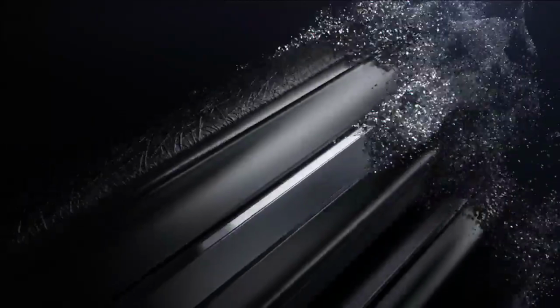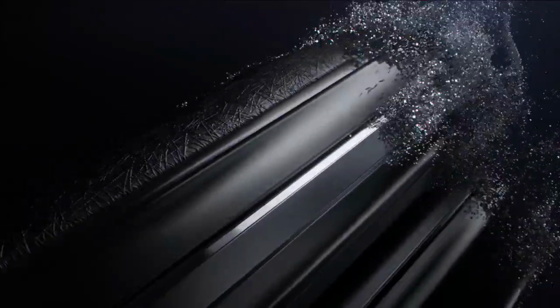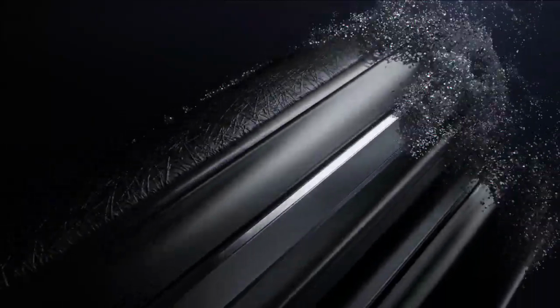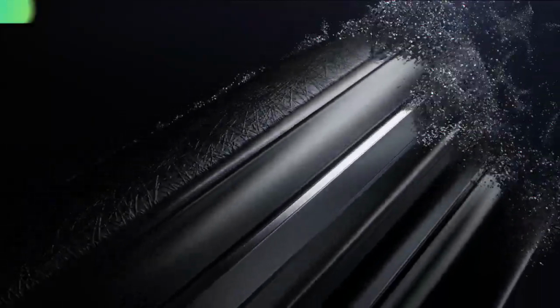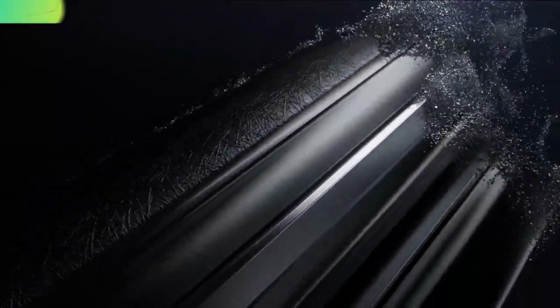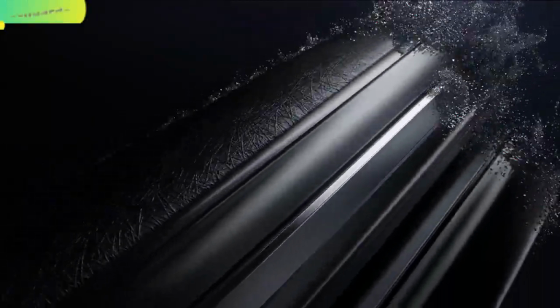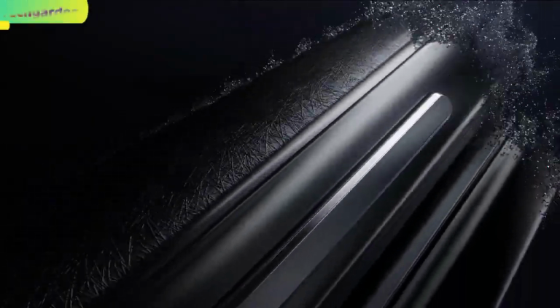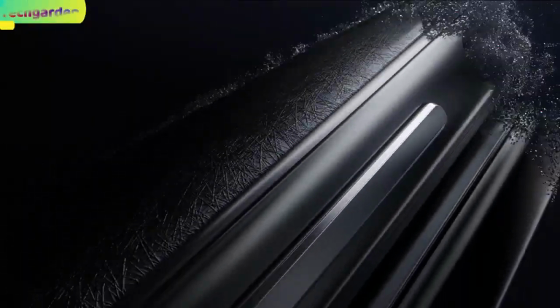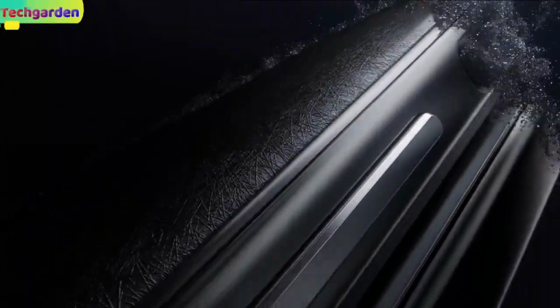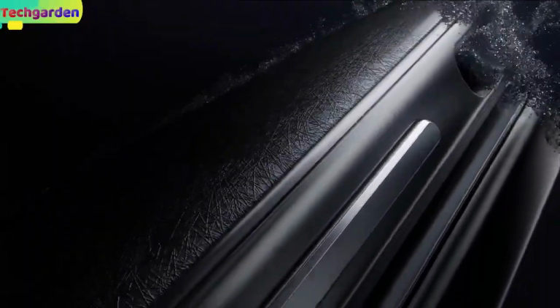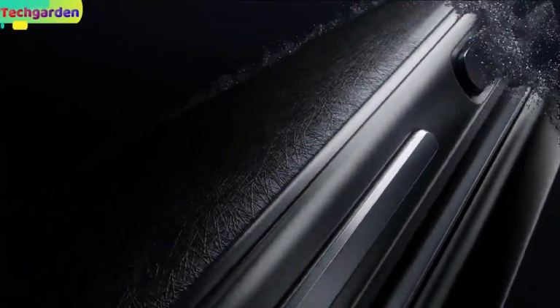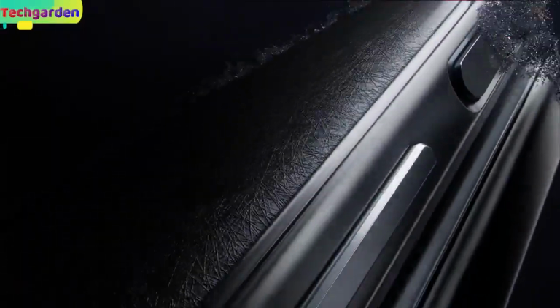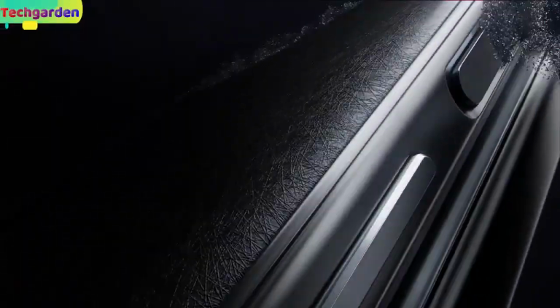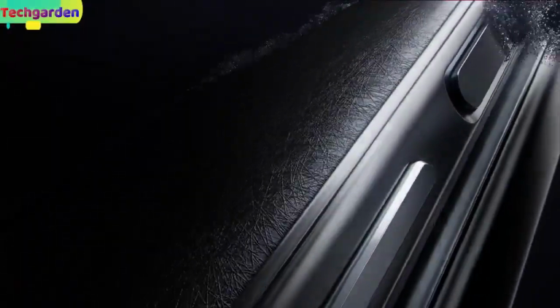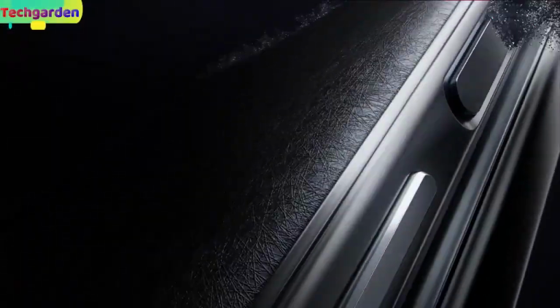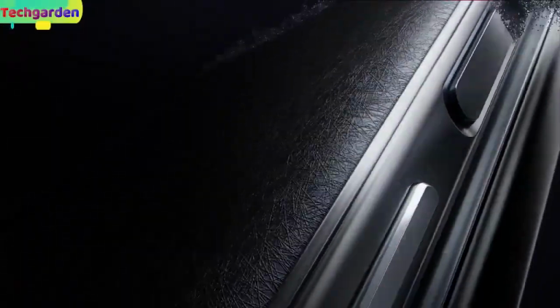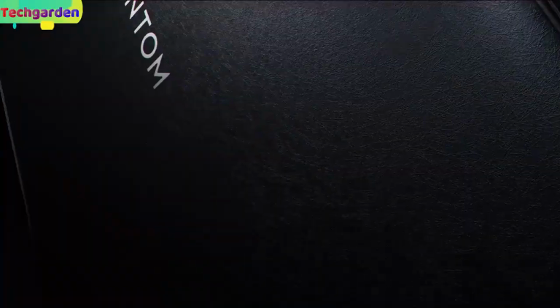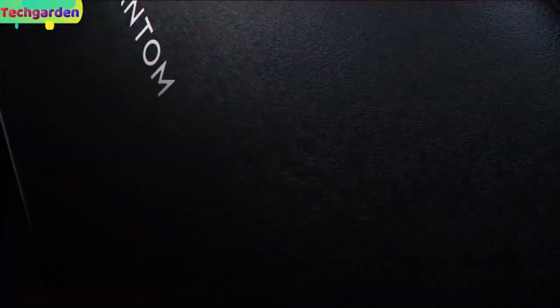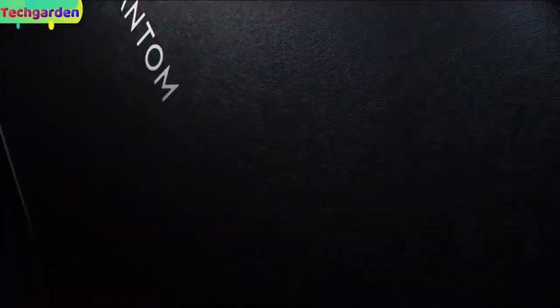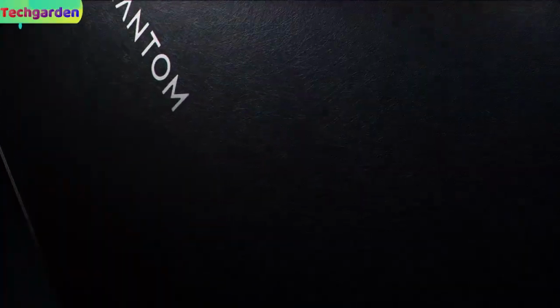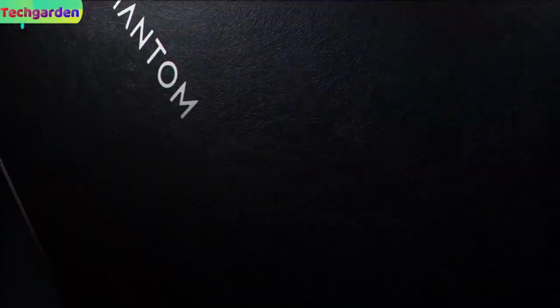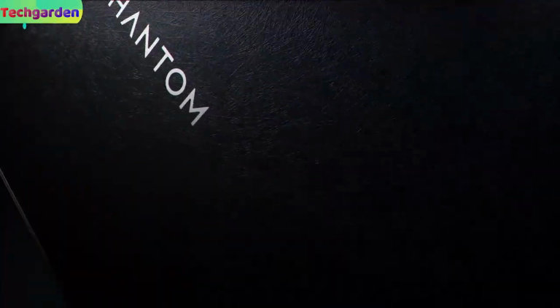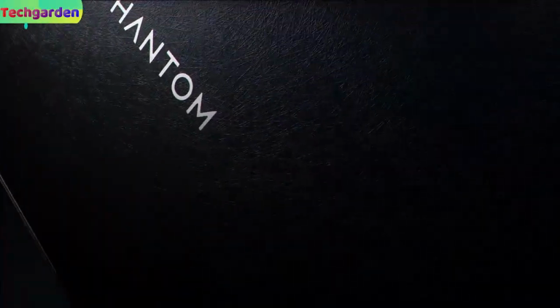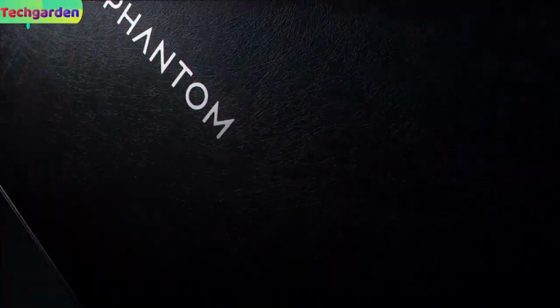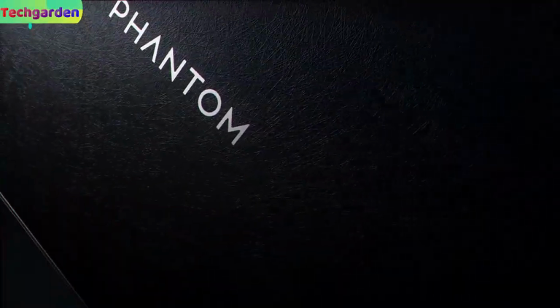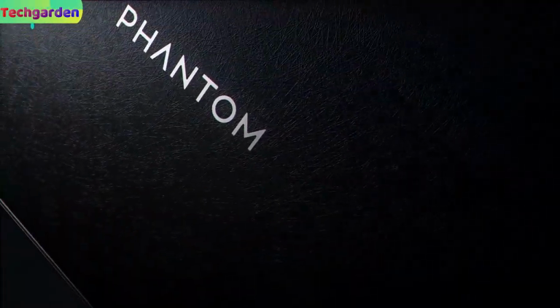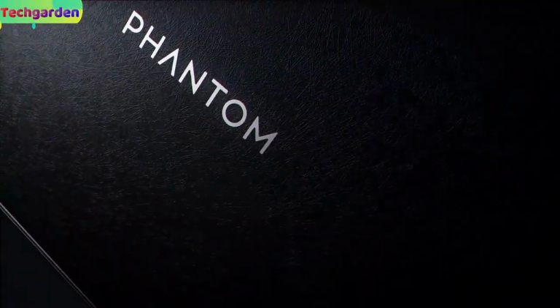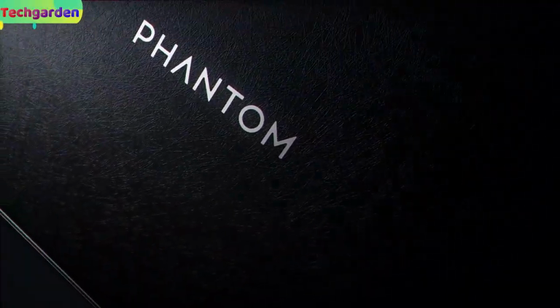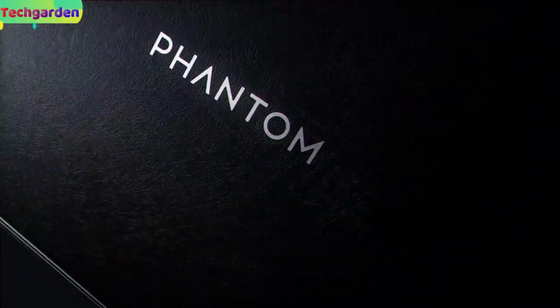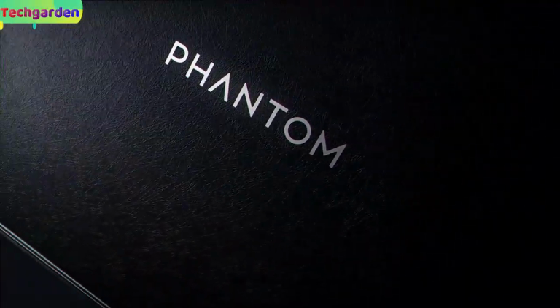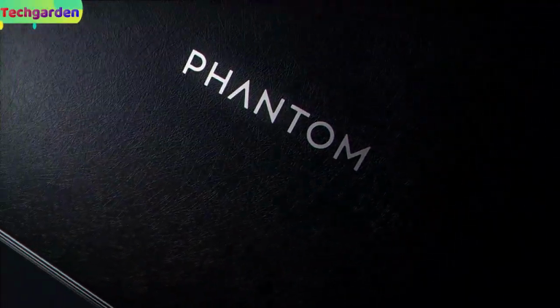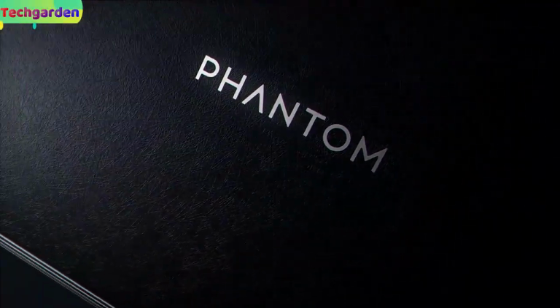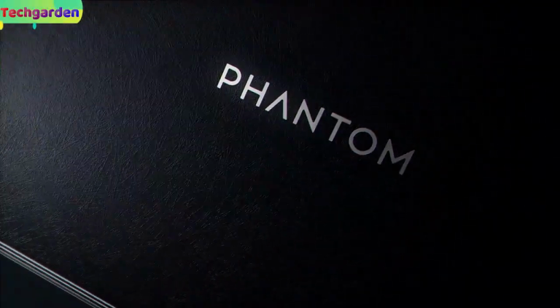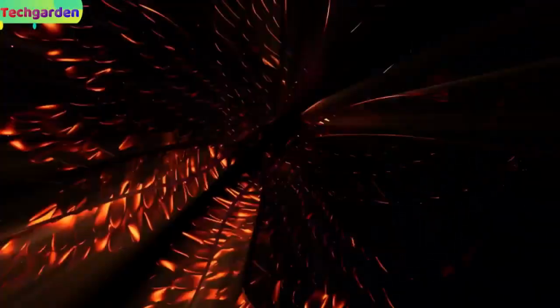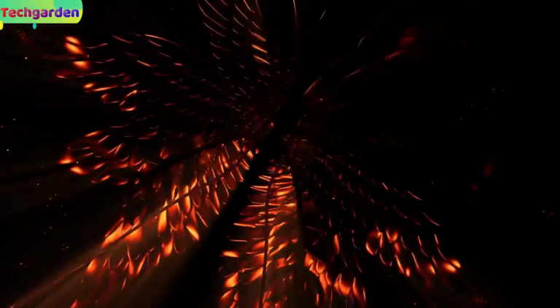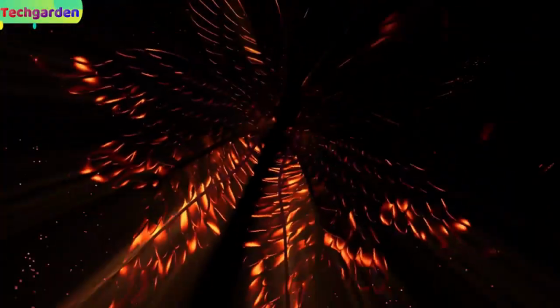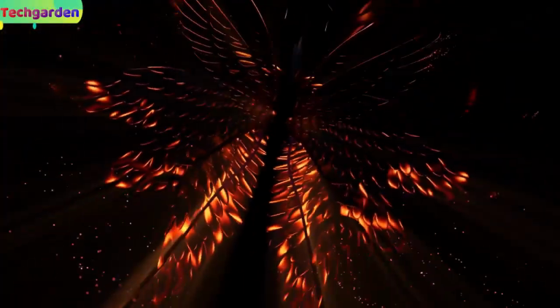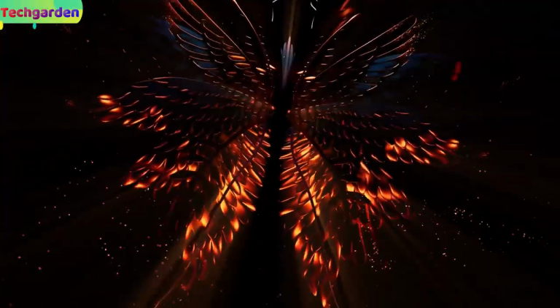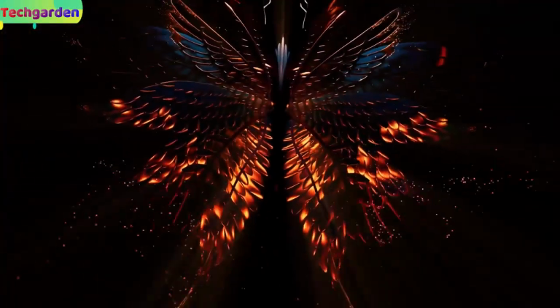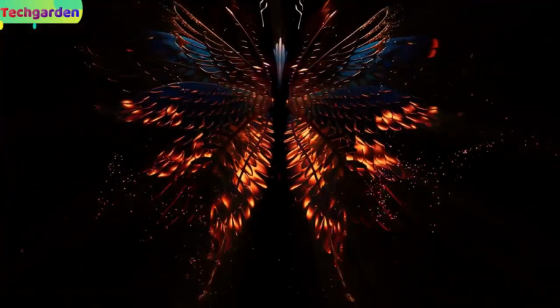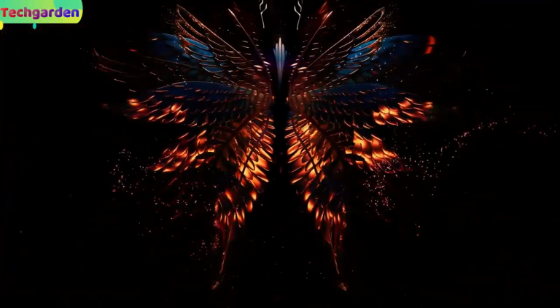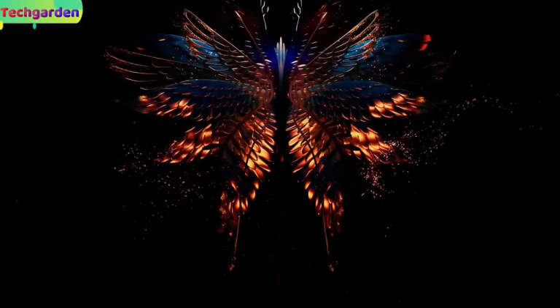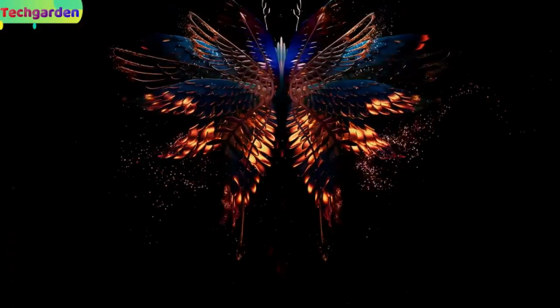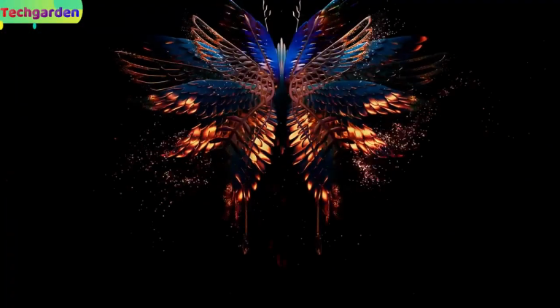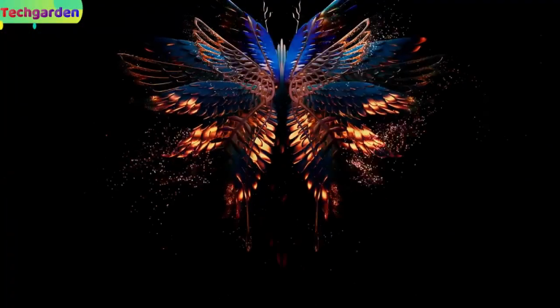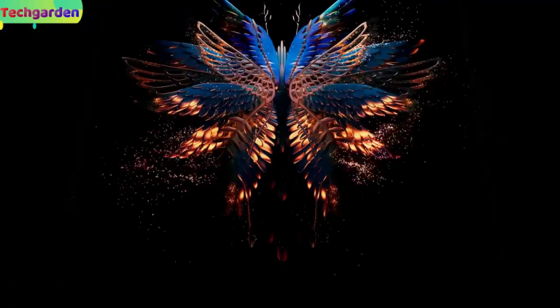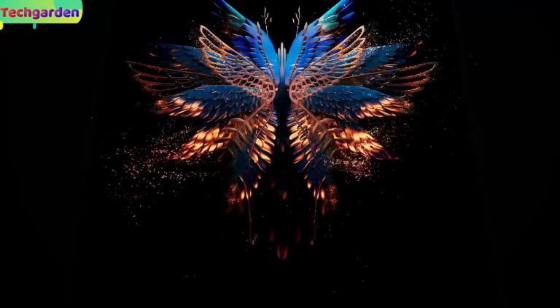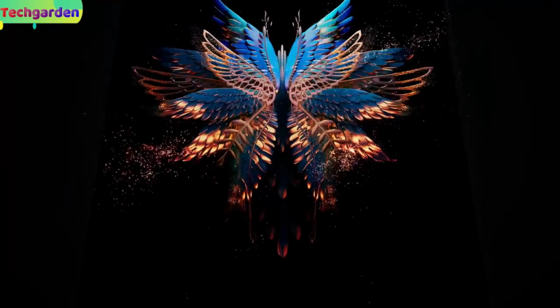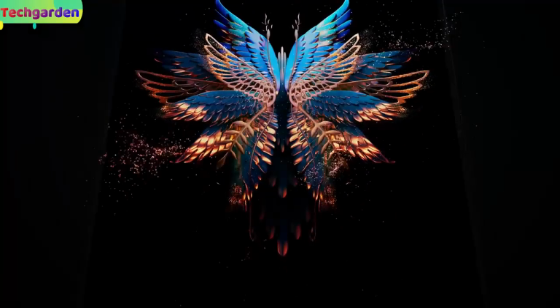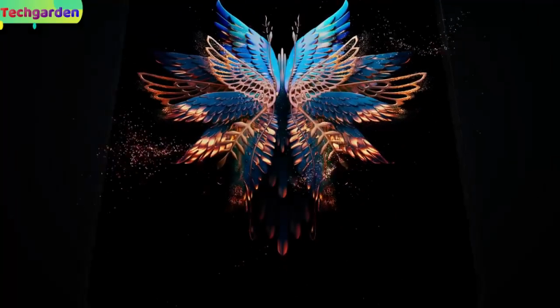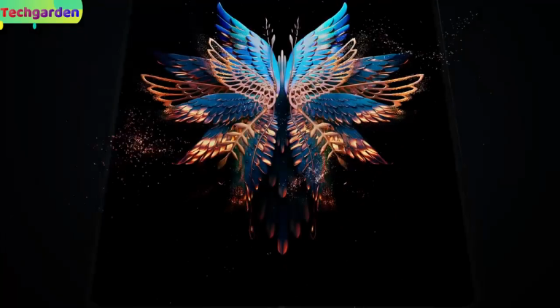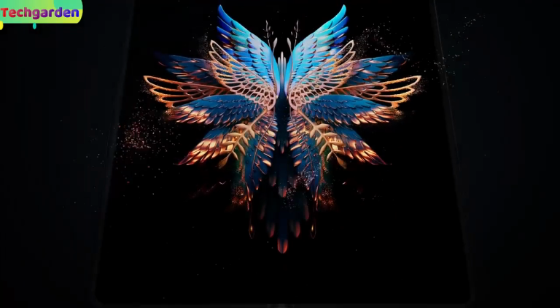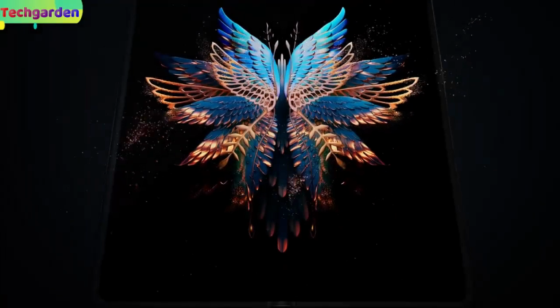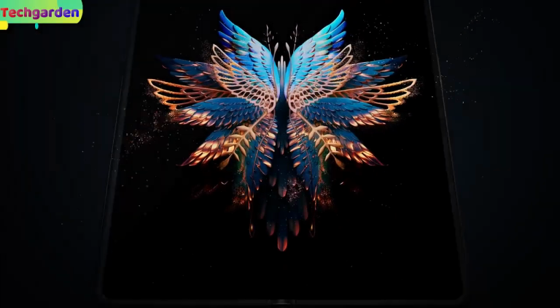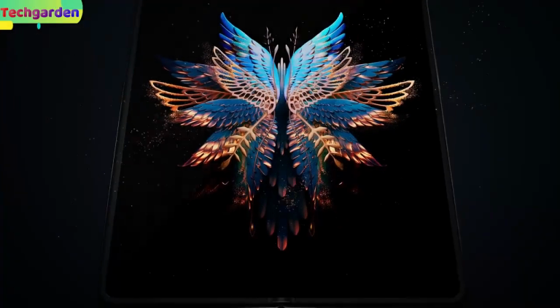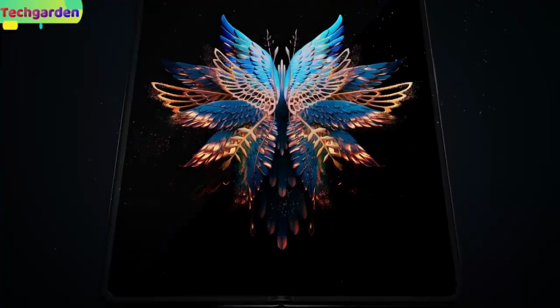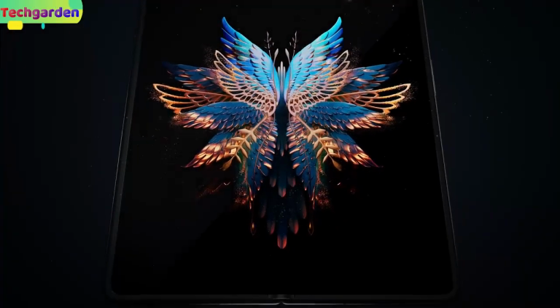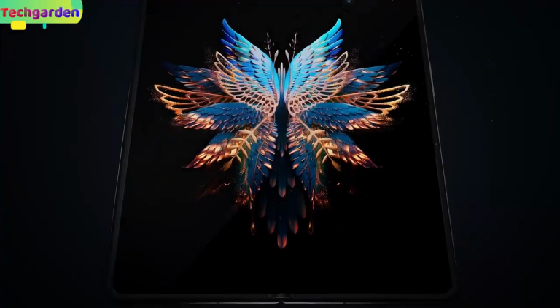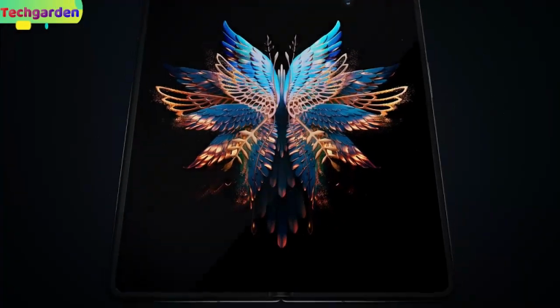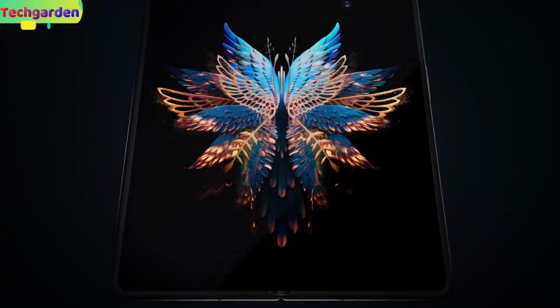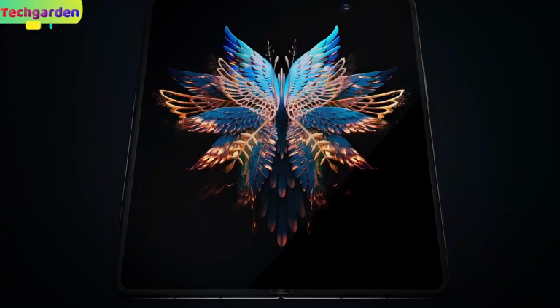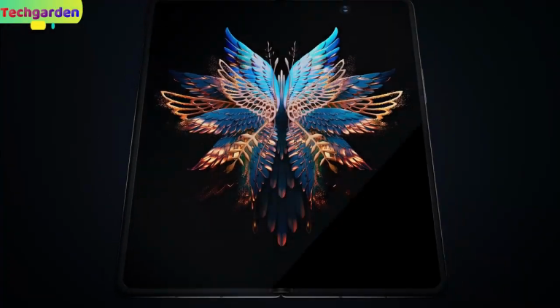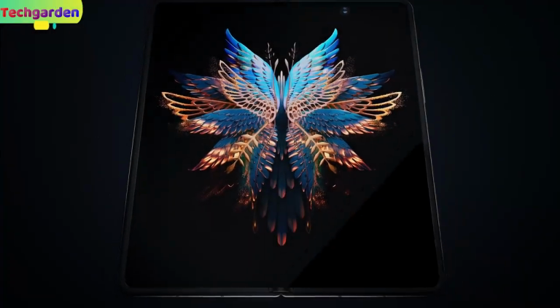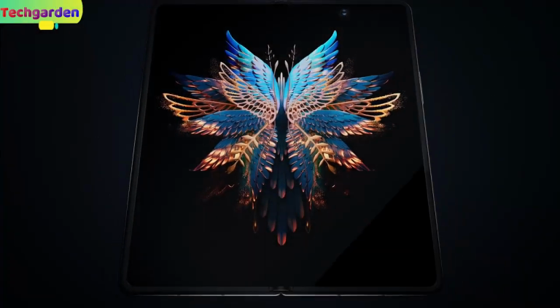Welcome back to confirm leaks and rumors of the Tecno Phantom V Fold 2, the most popular foldable smartphone with amazing features.